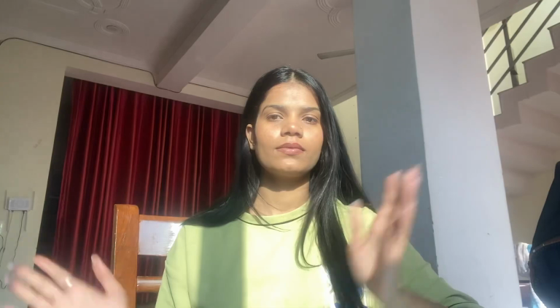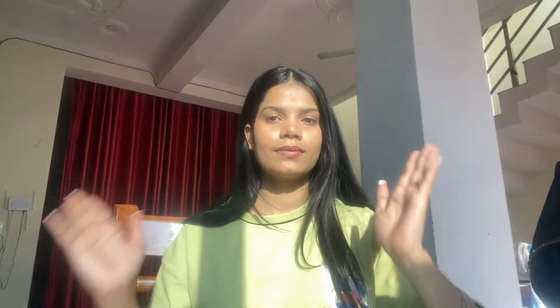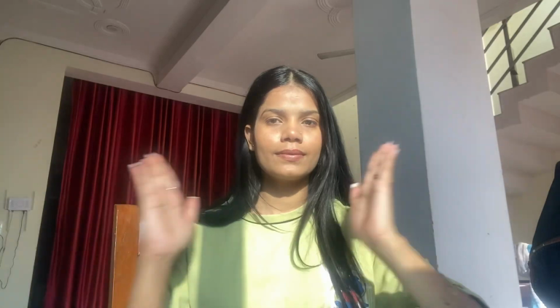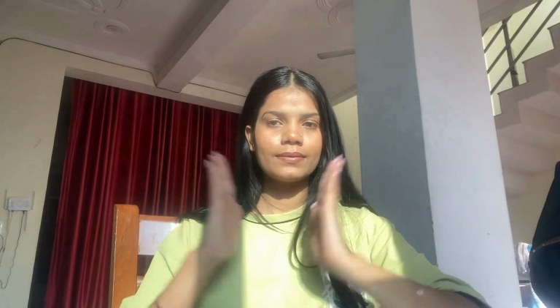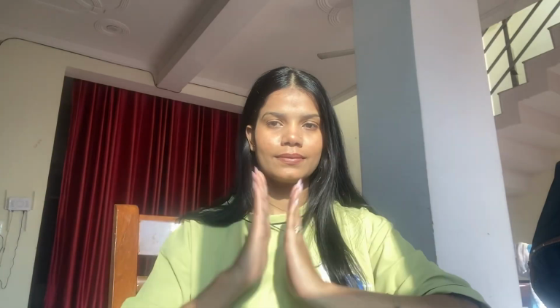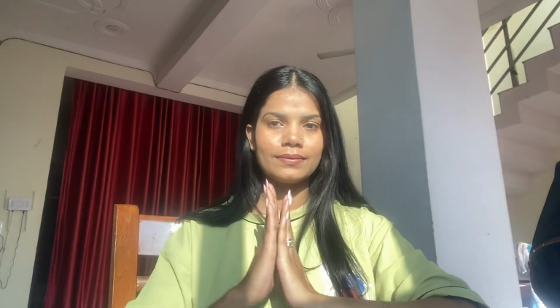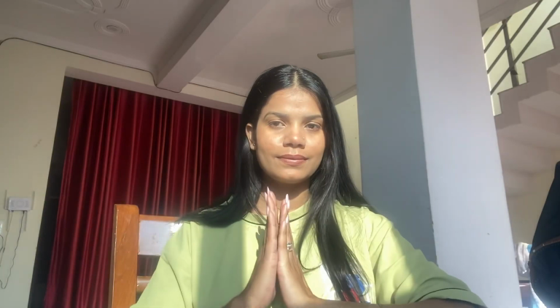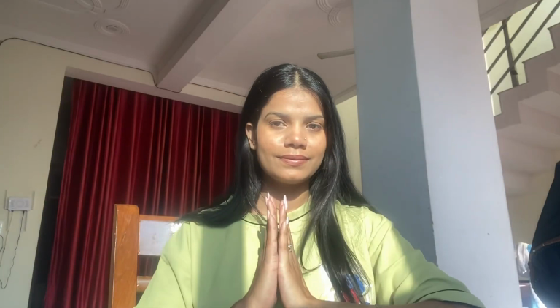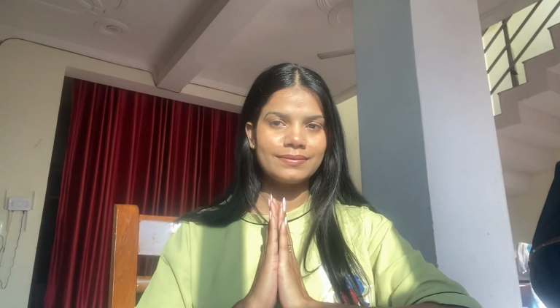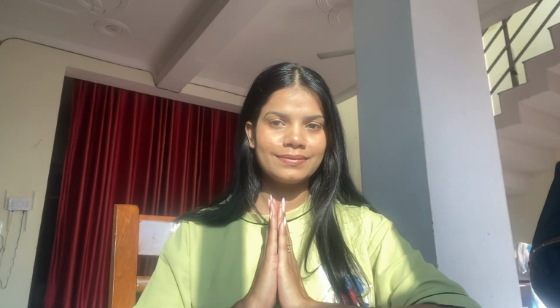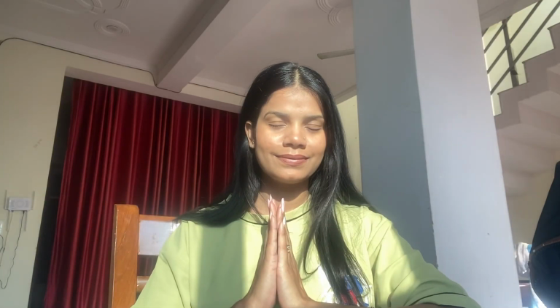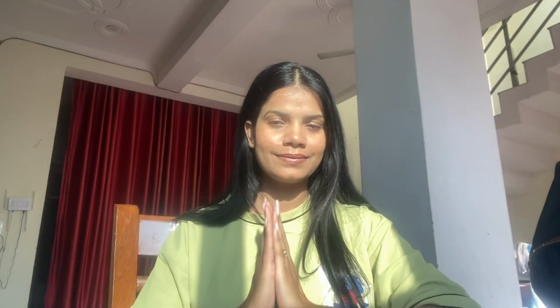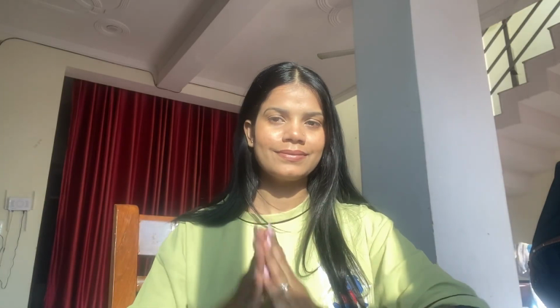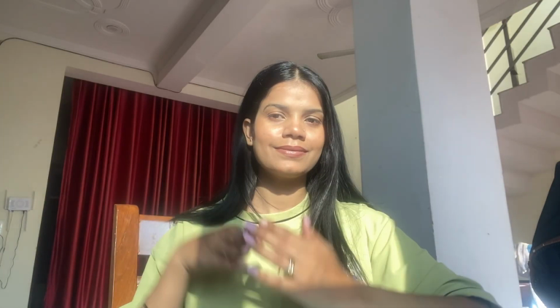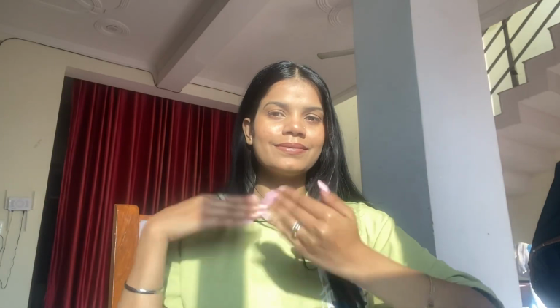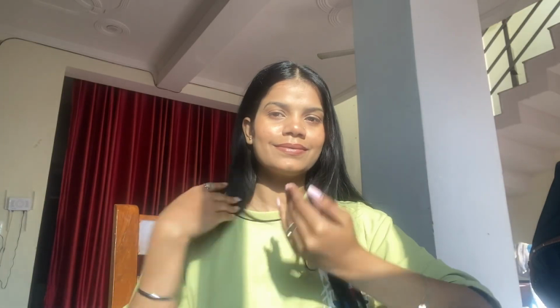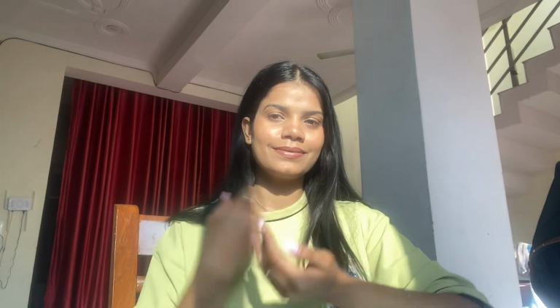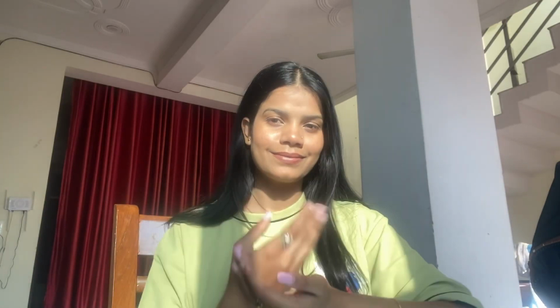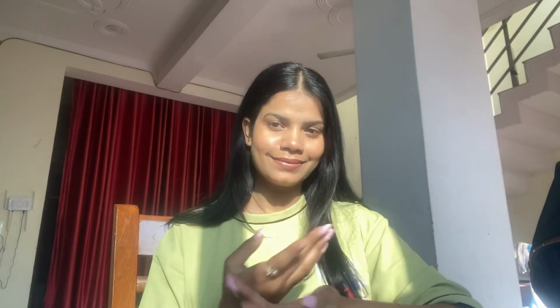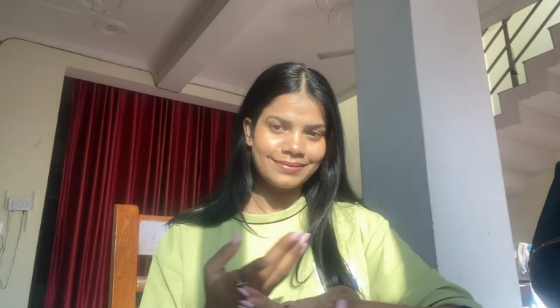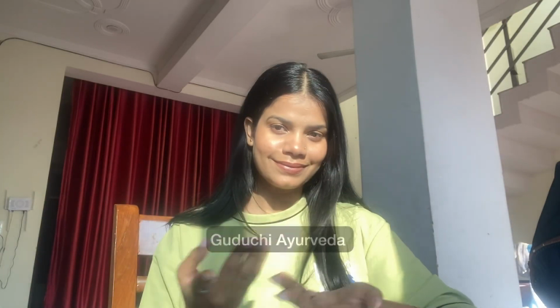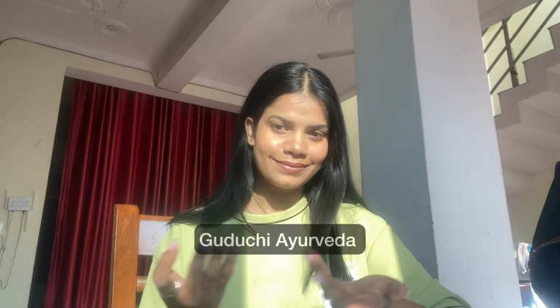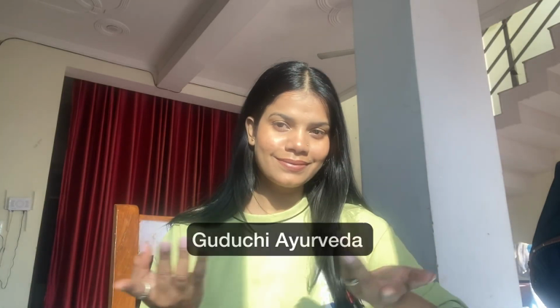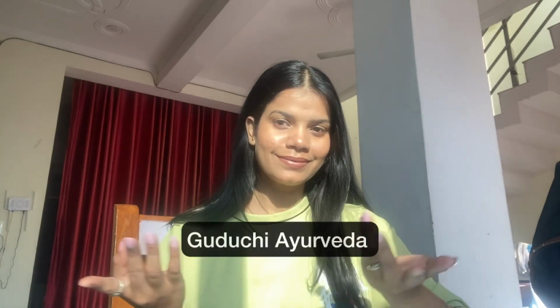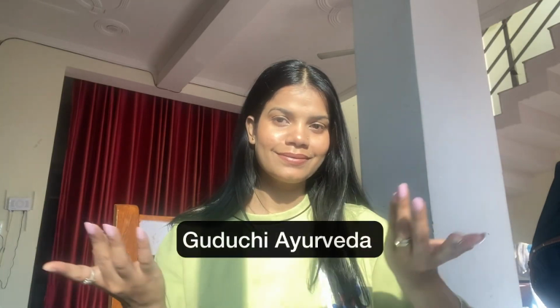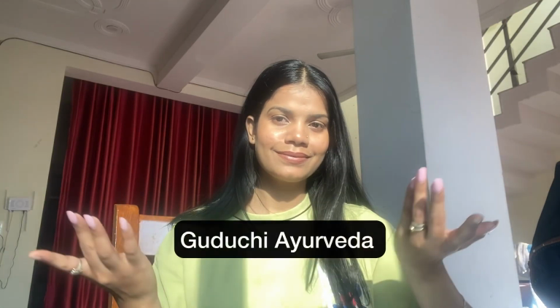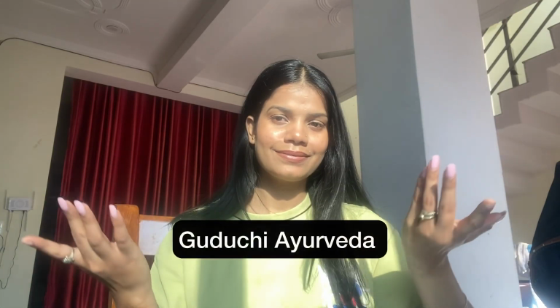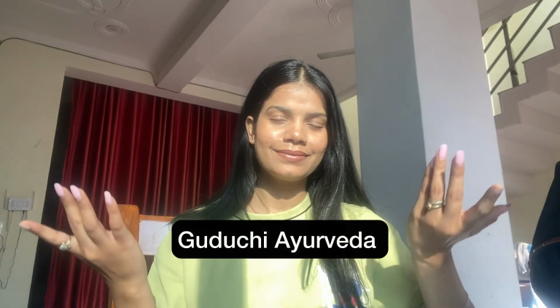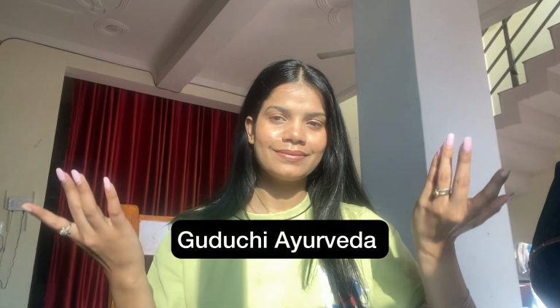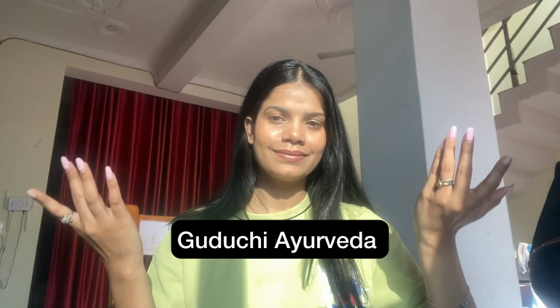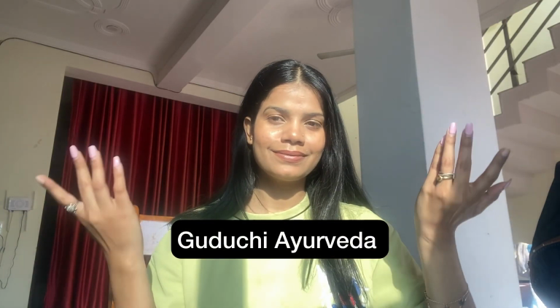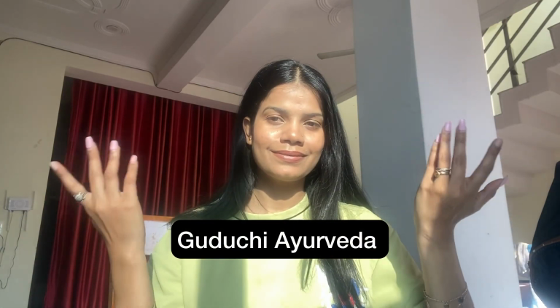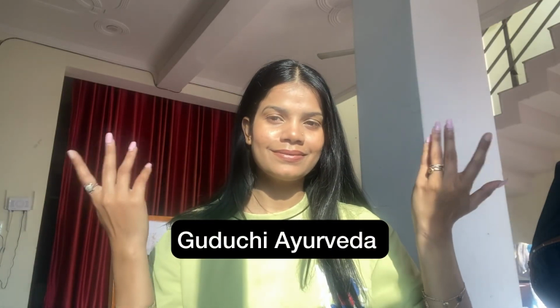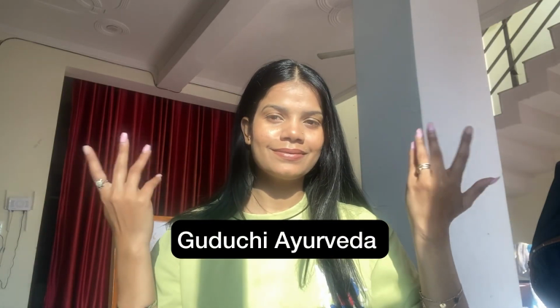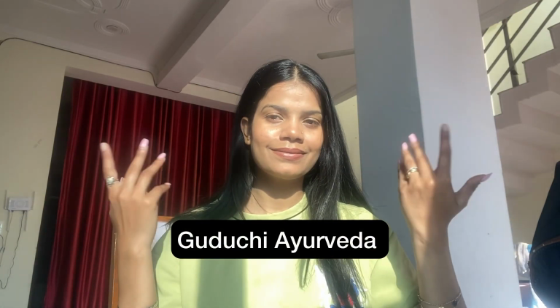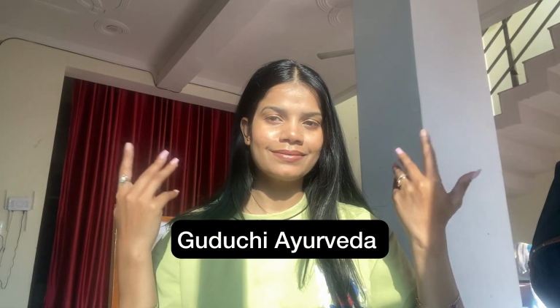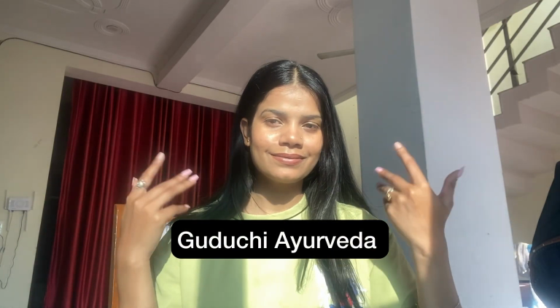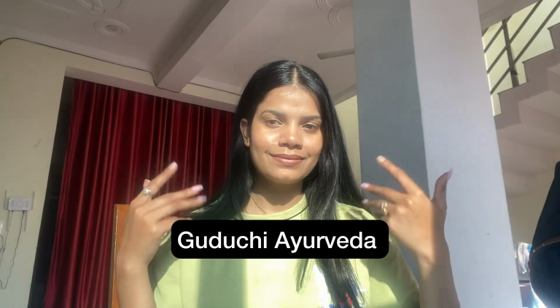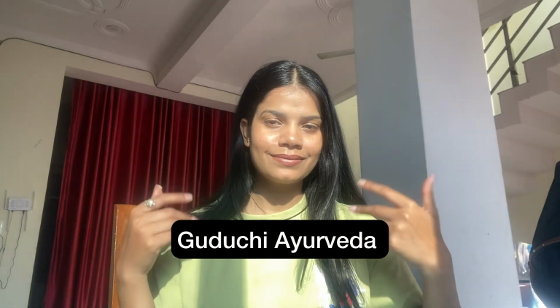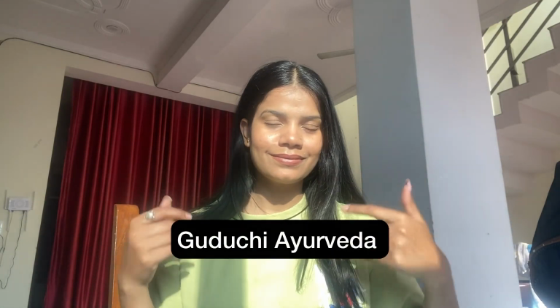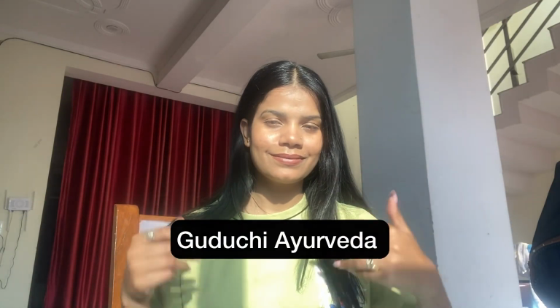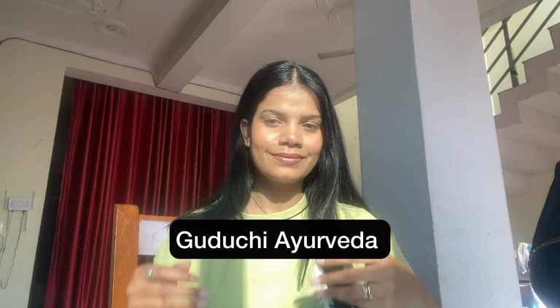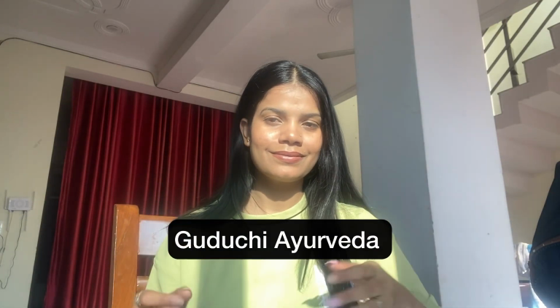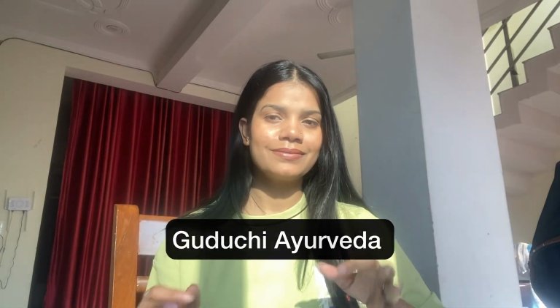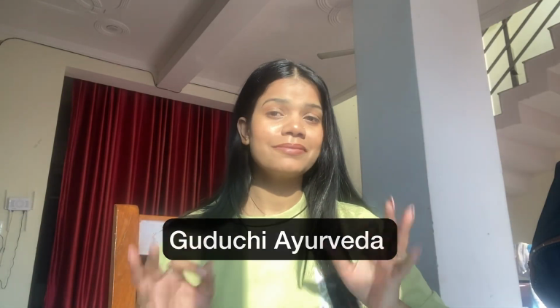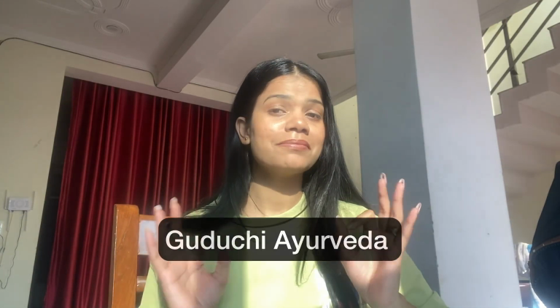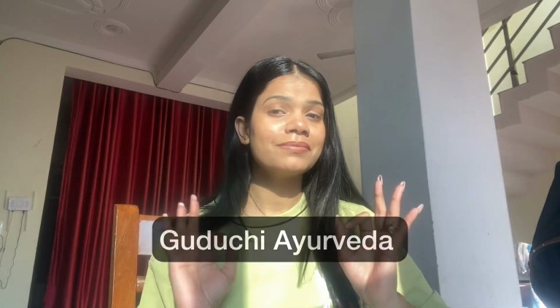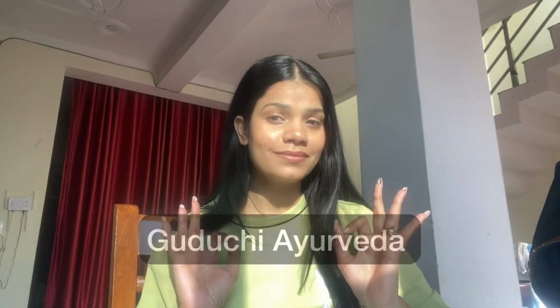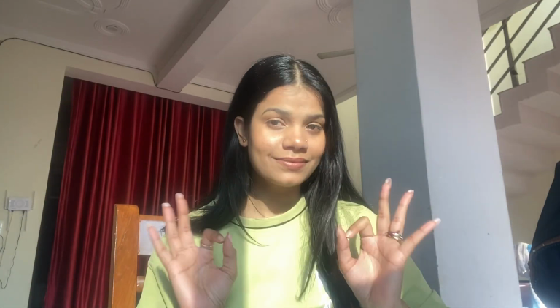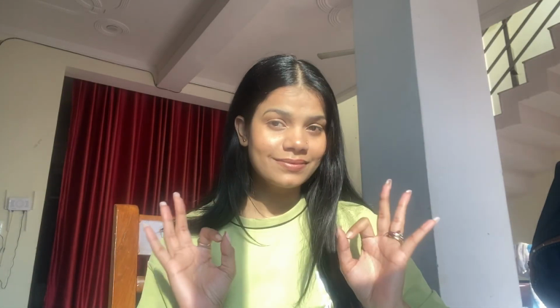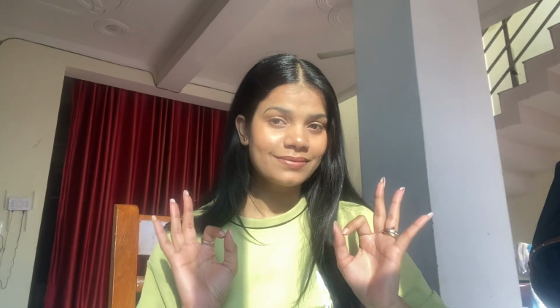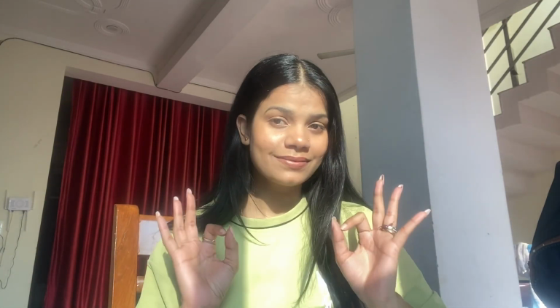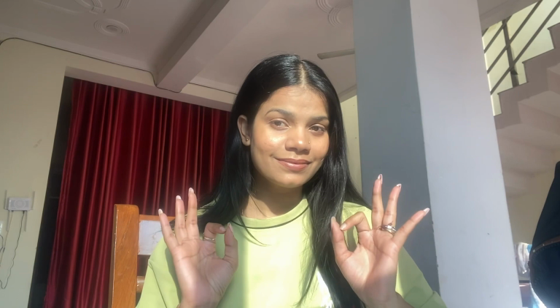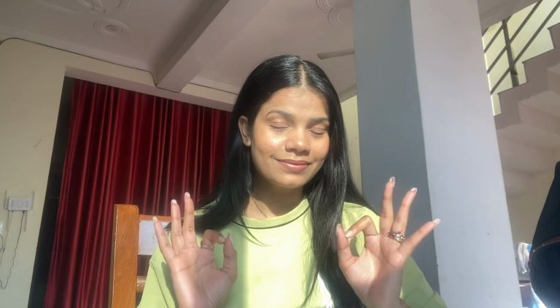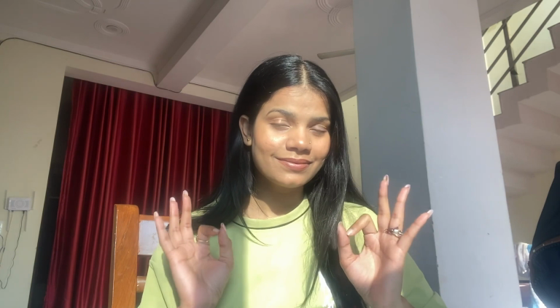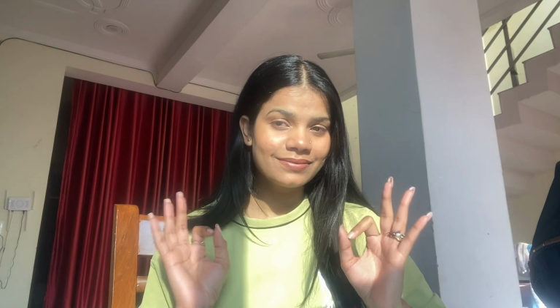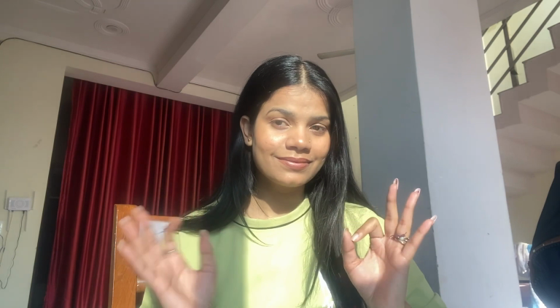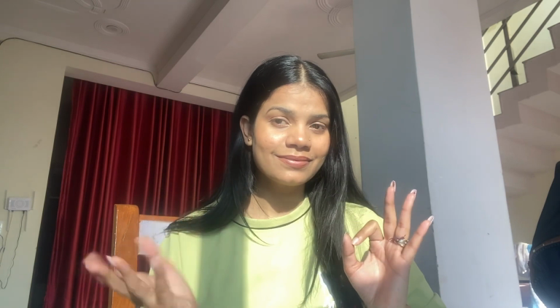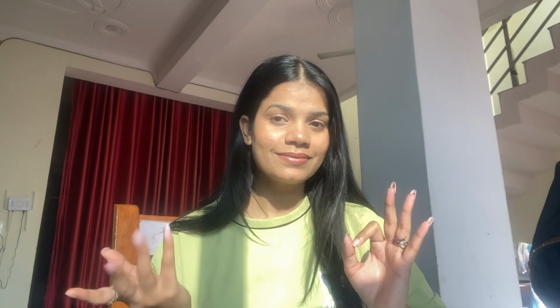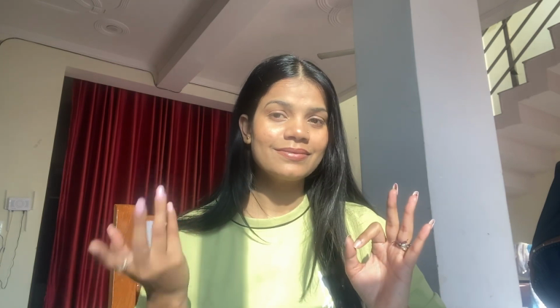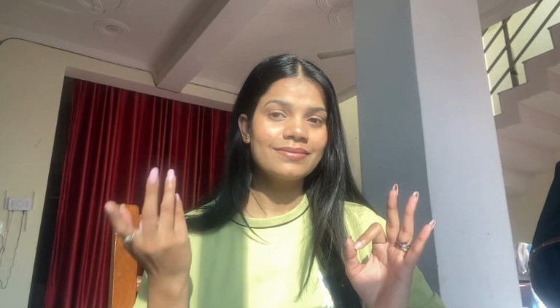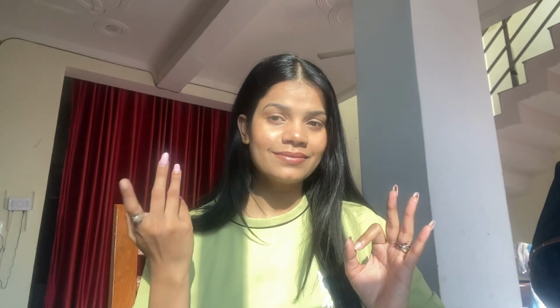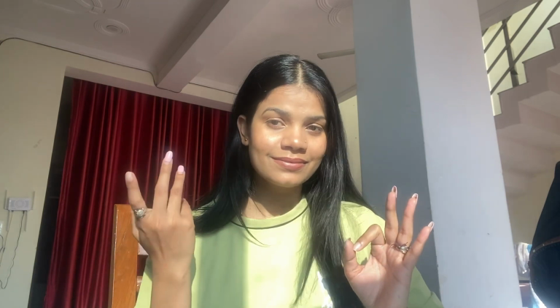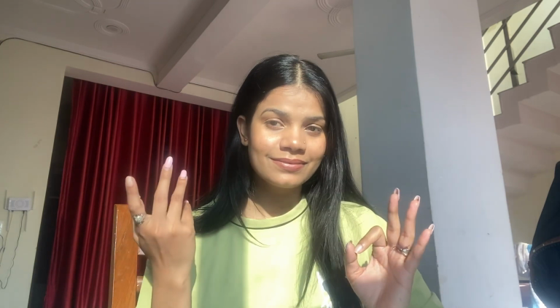Namaste, viewer. Today we are in the world of Guruji Ayurveda, where ancient wisdom meets modern solutions.